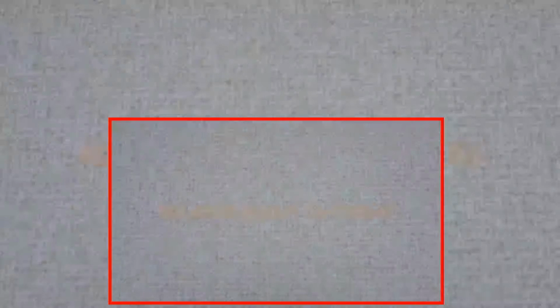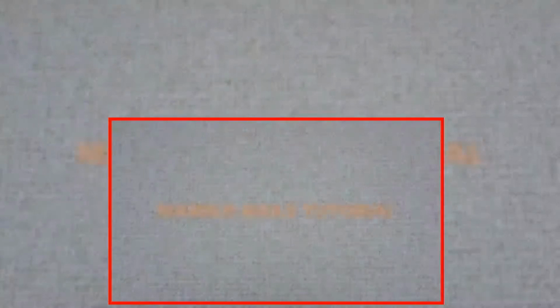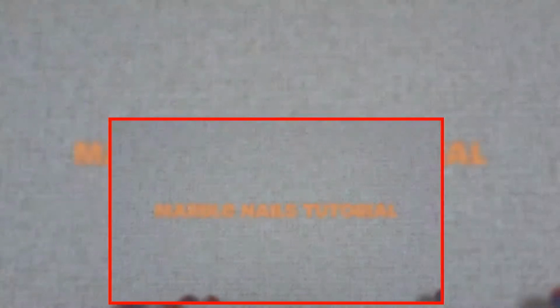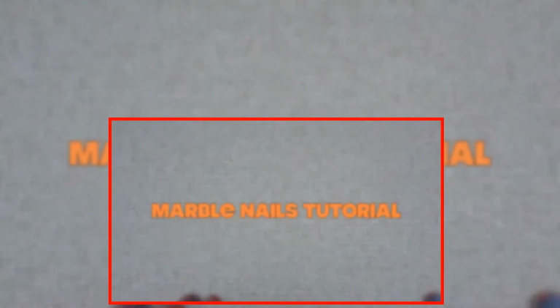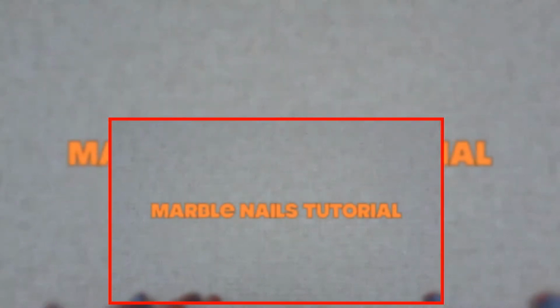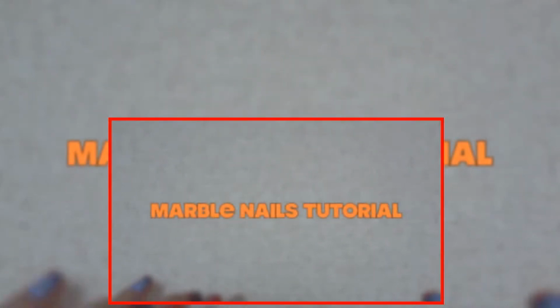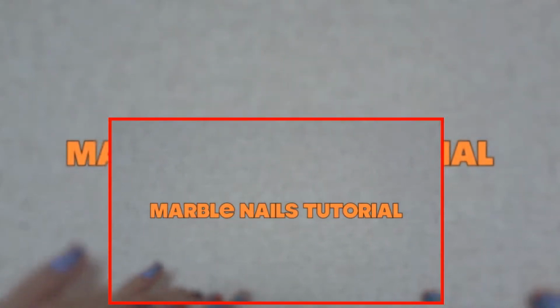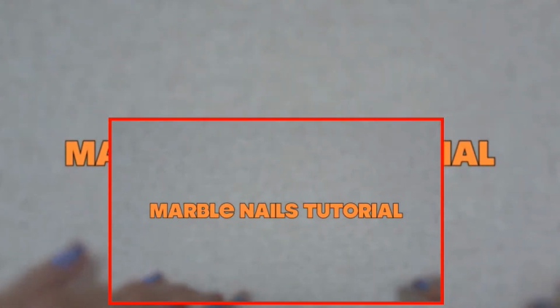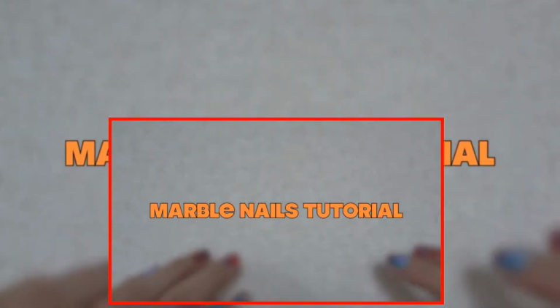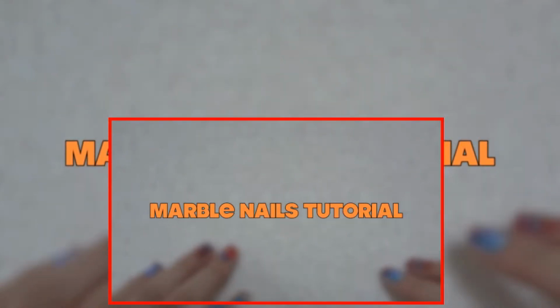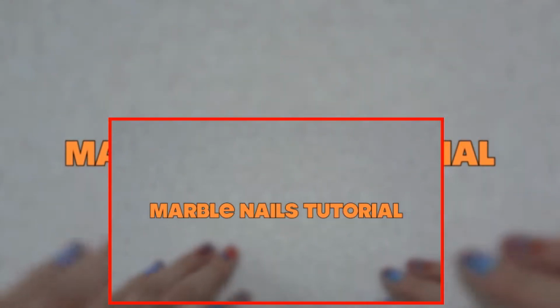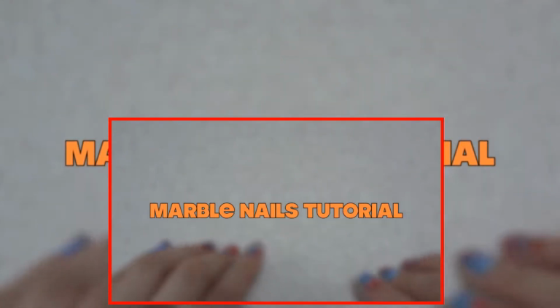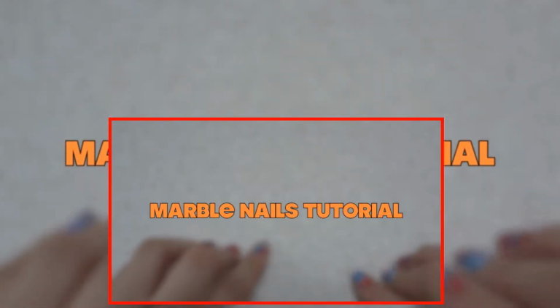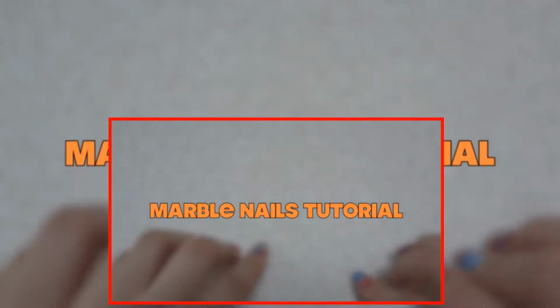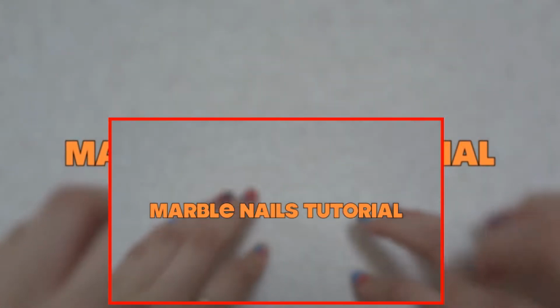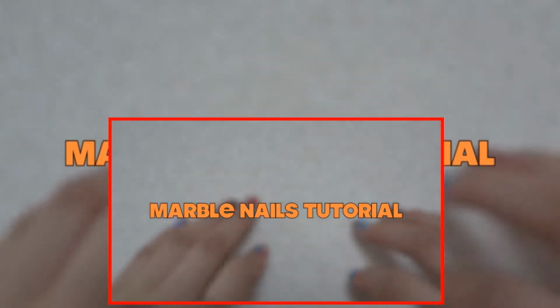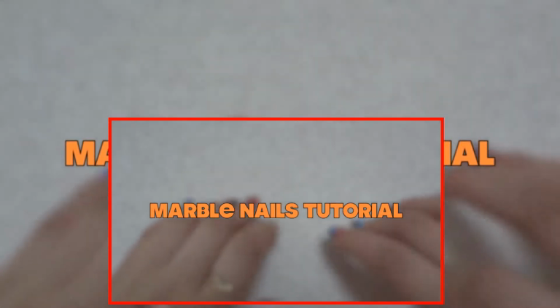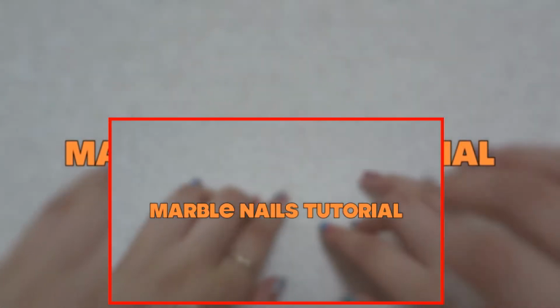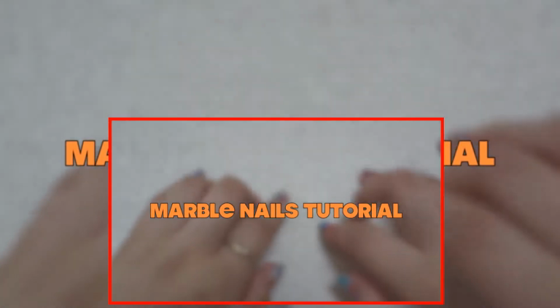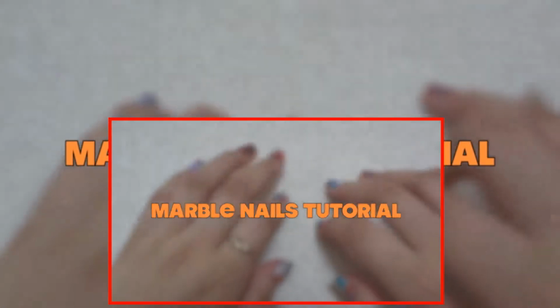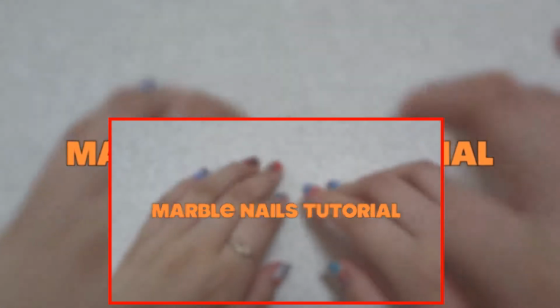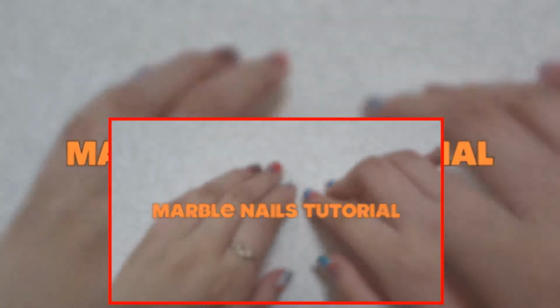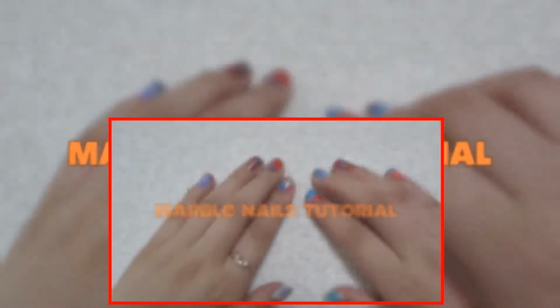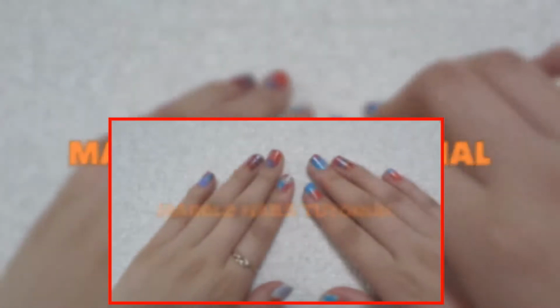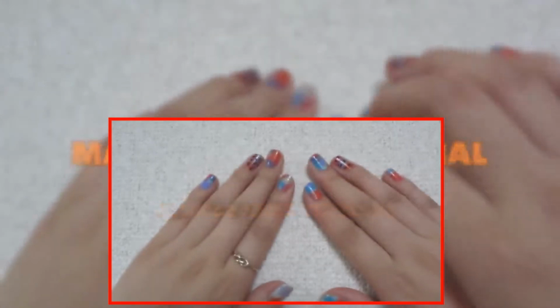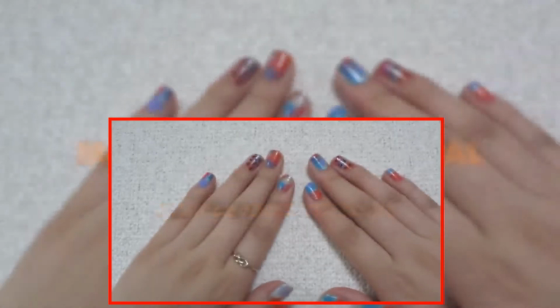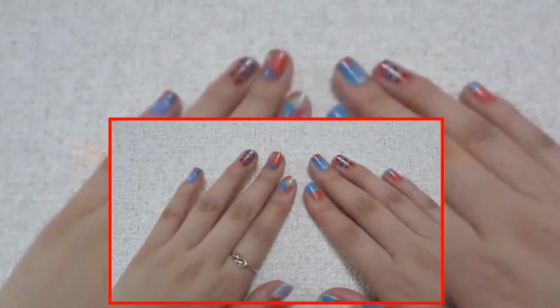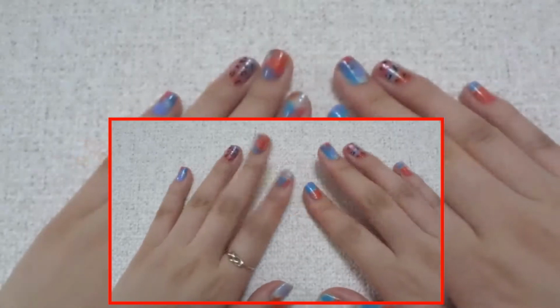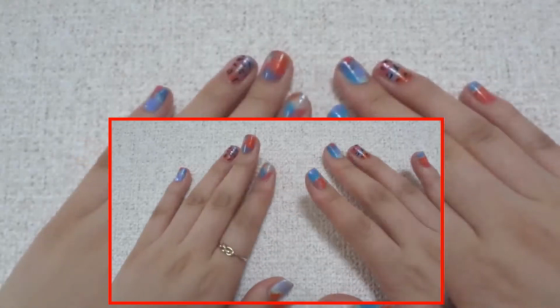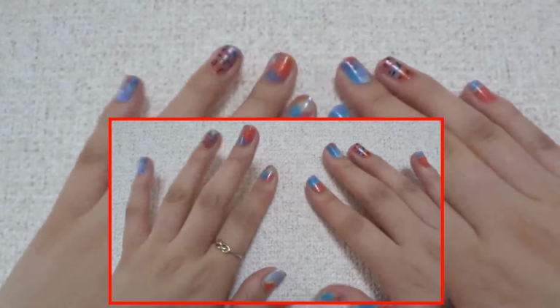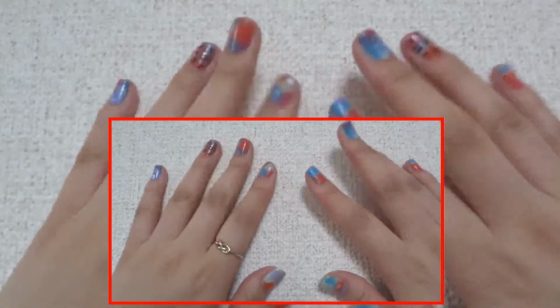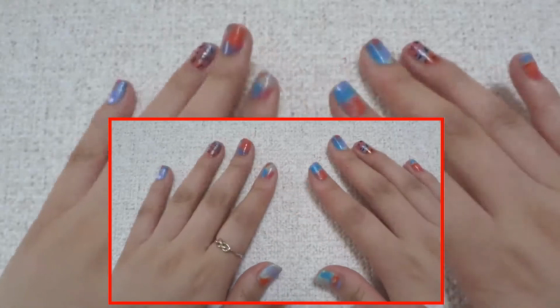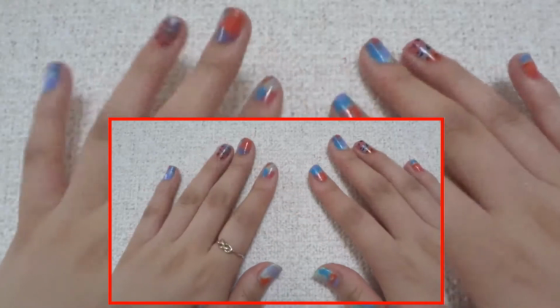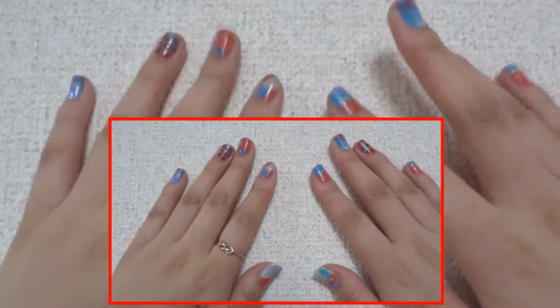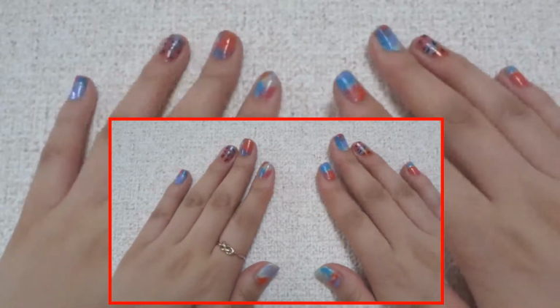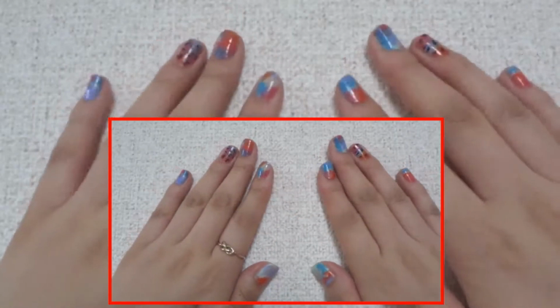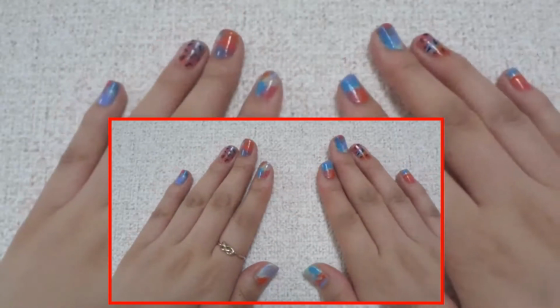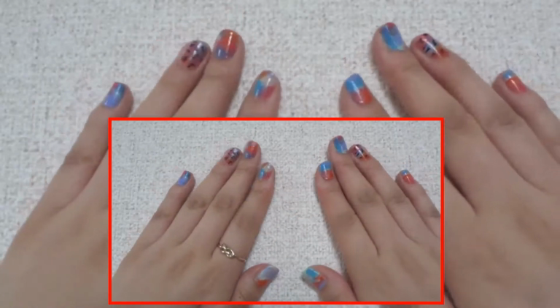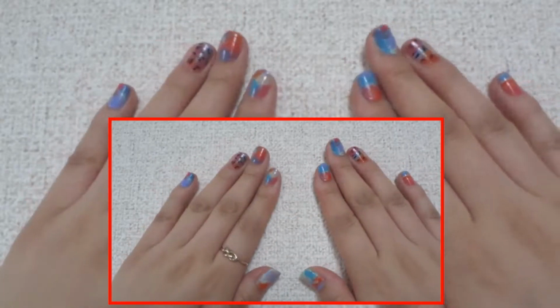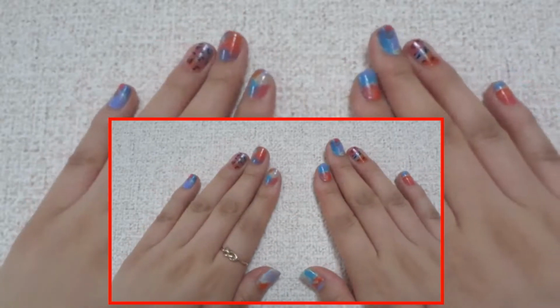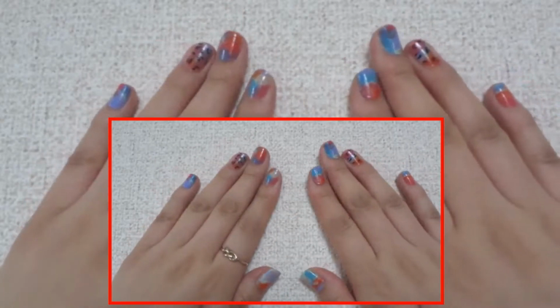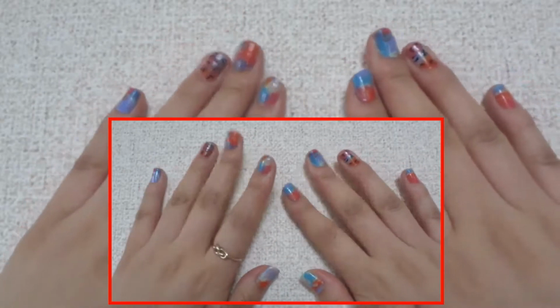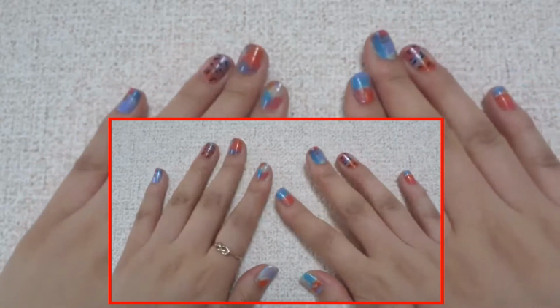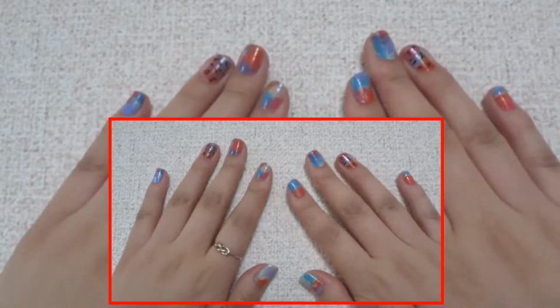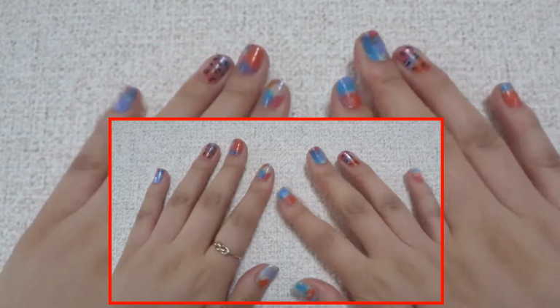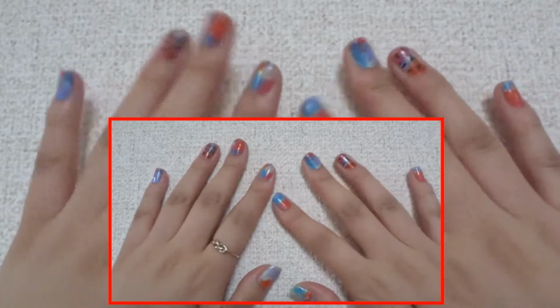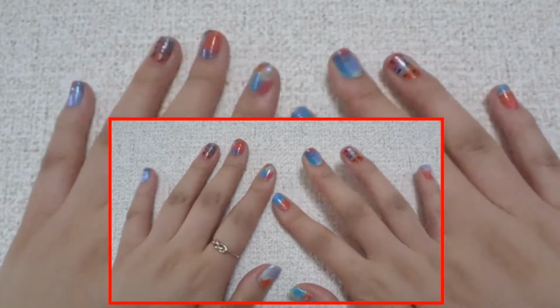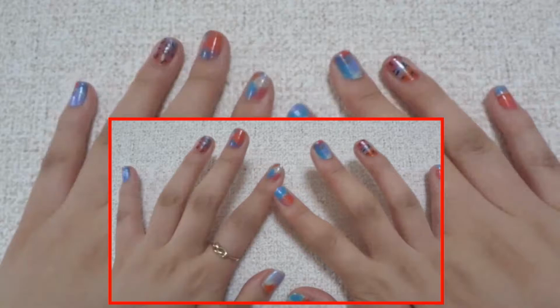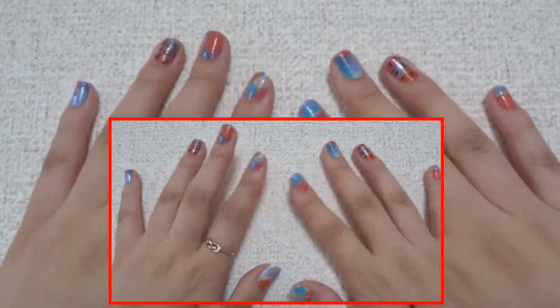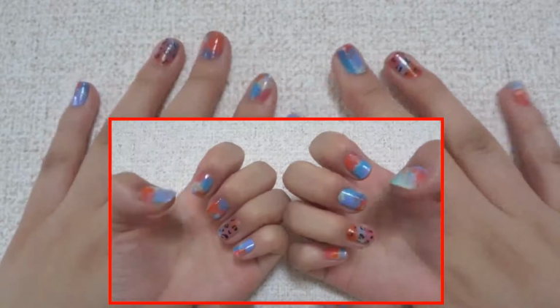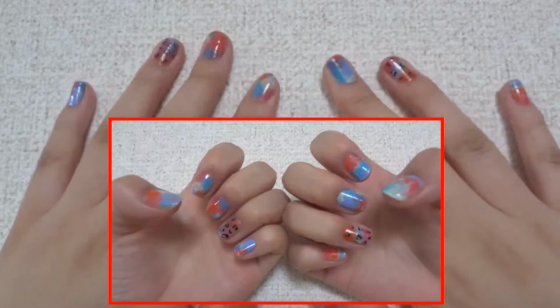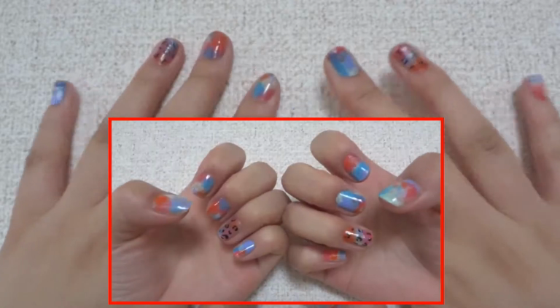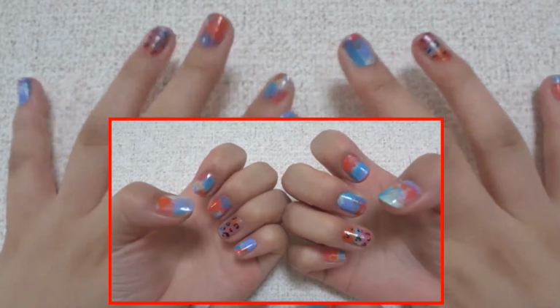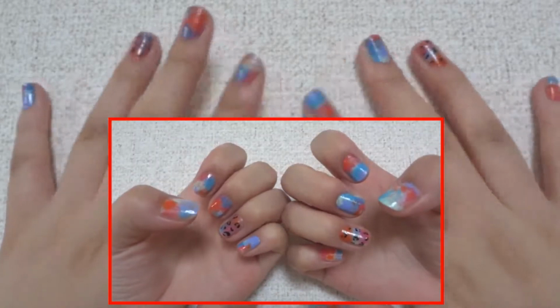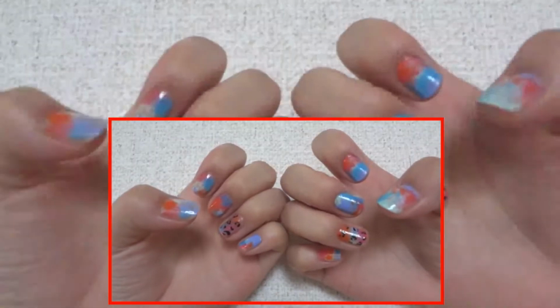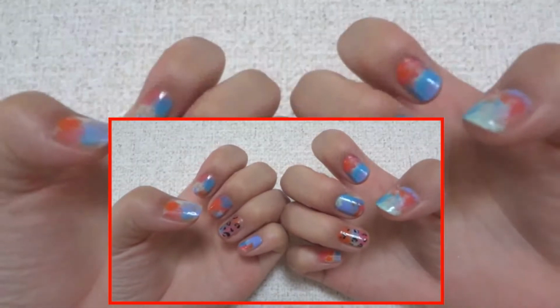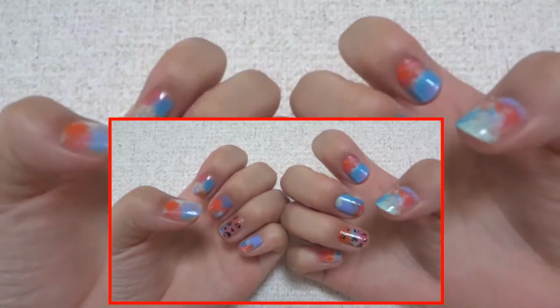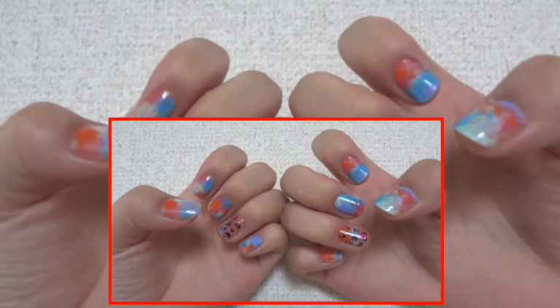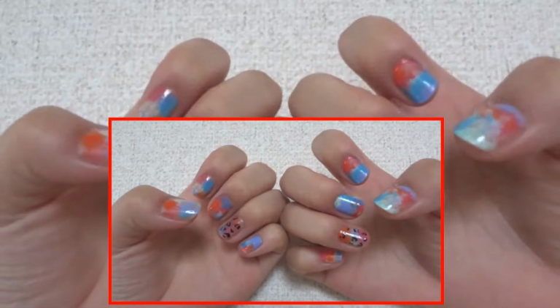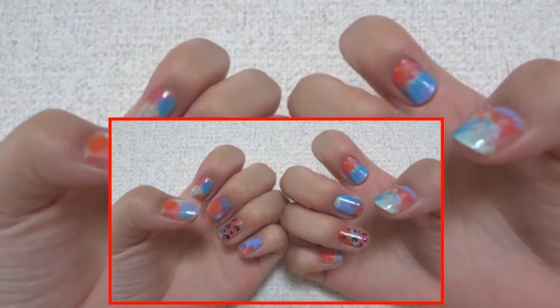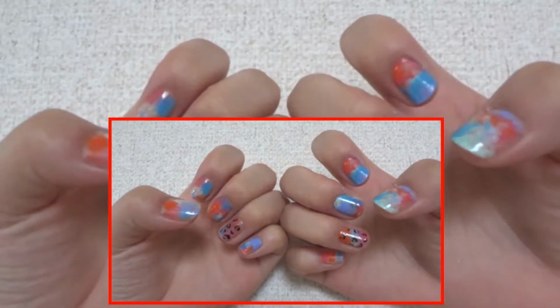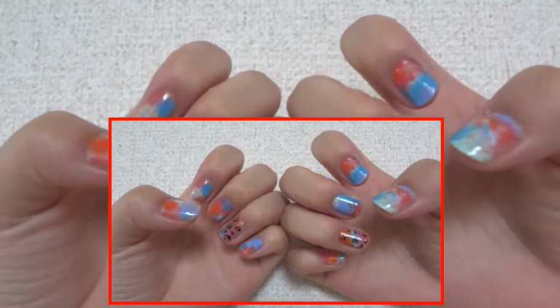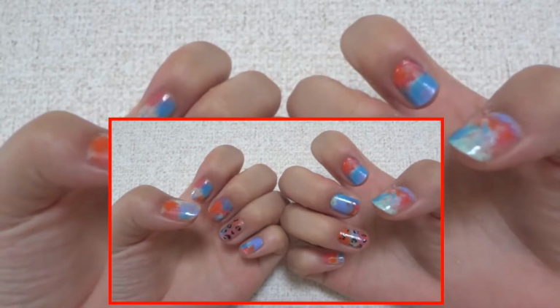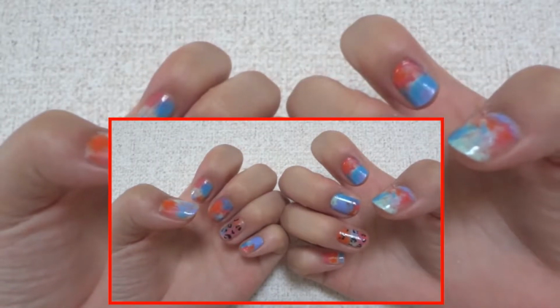Hey guys, today I have a marble nails tutorial. They're really easy and awesome for the summer. So let's get on with the tutorial.